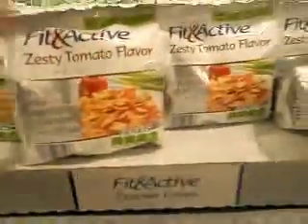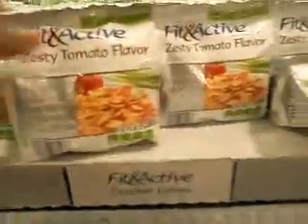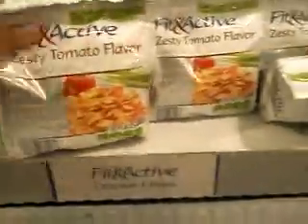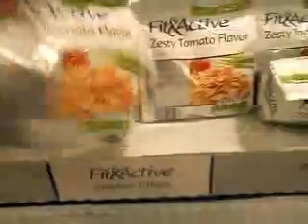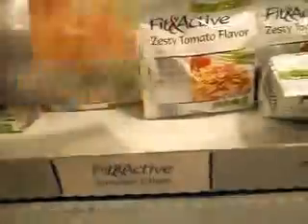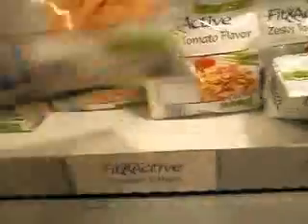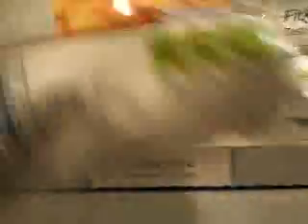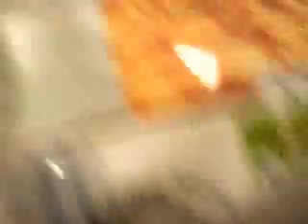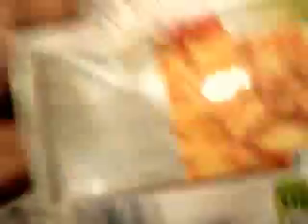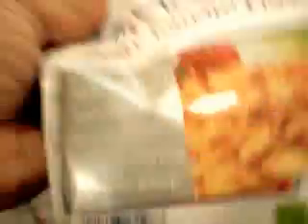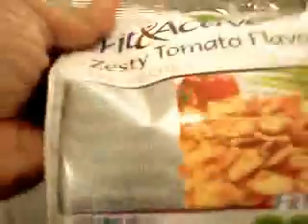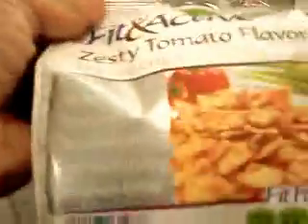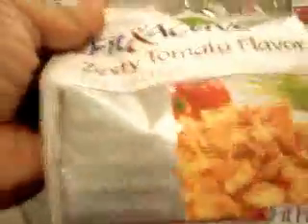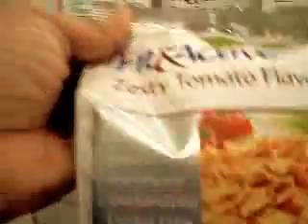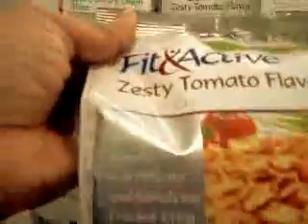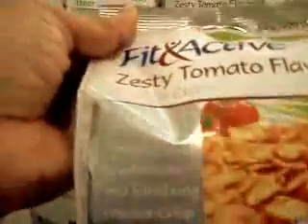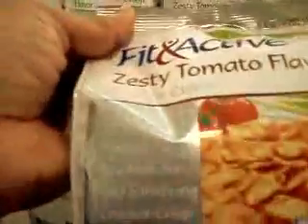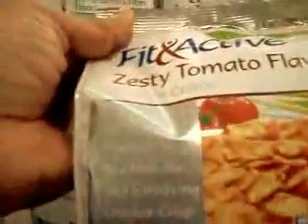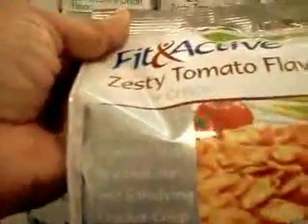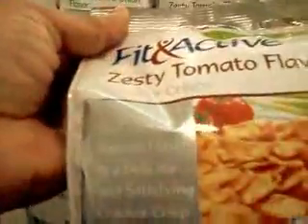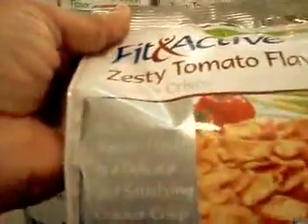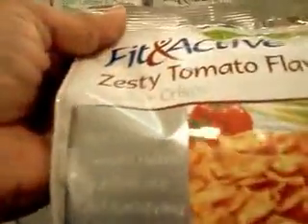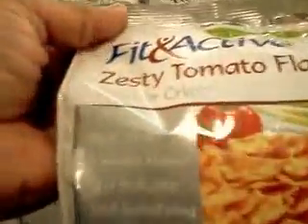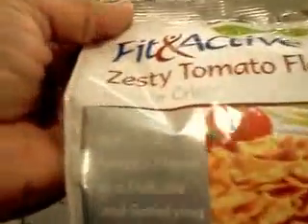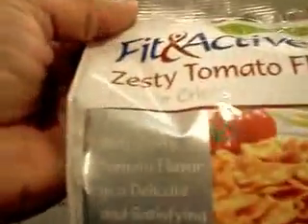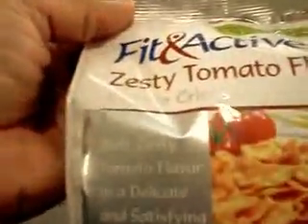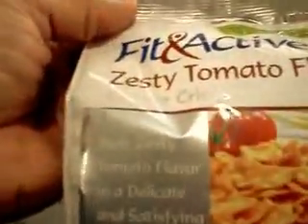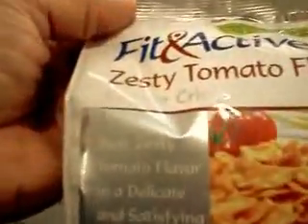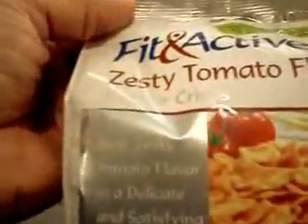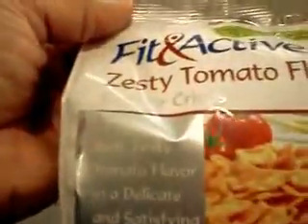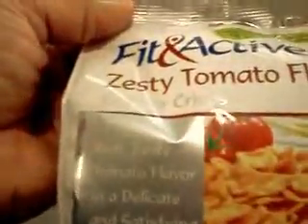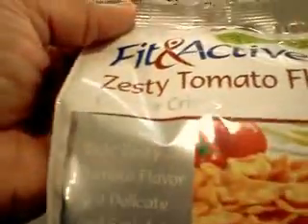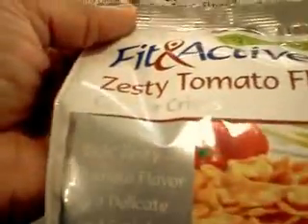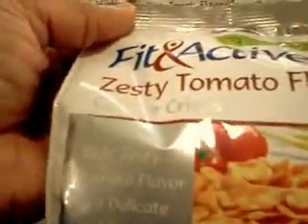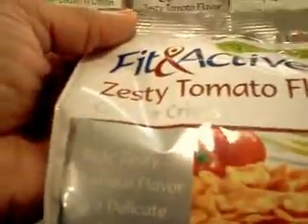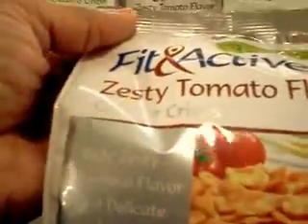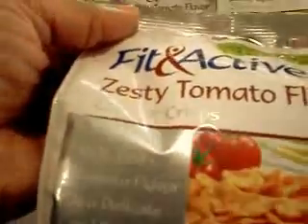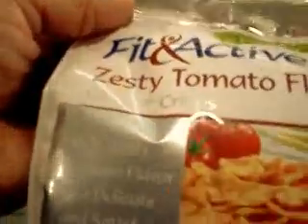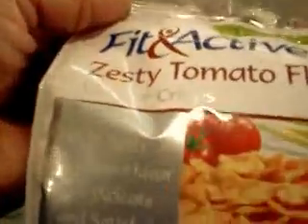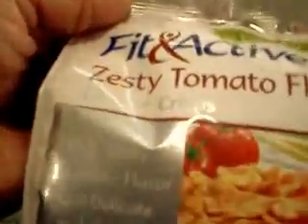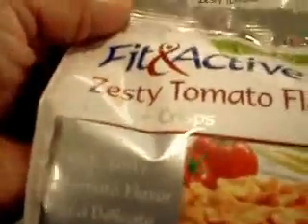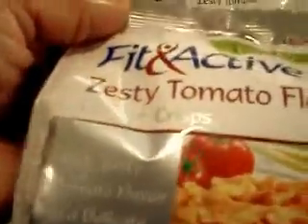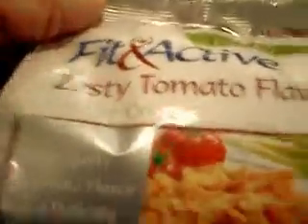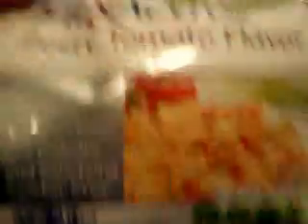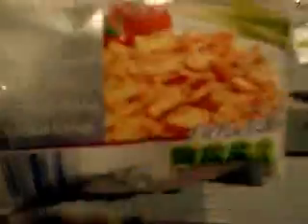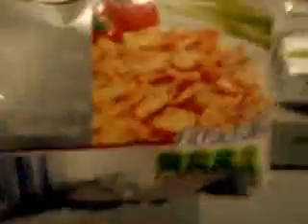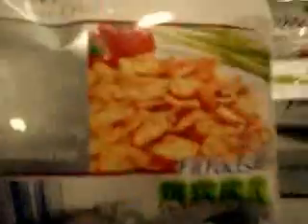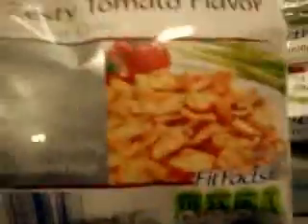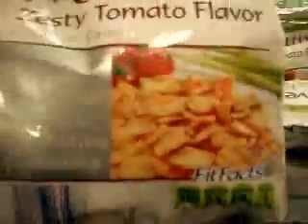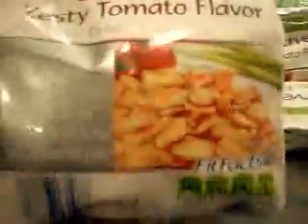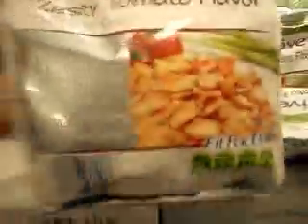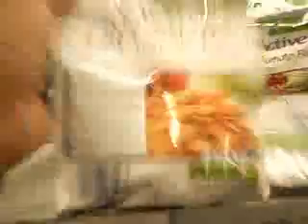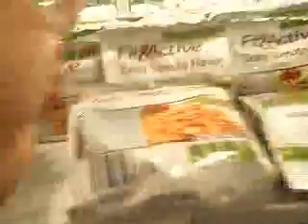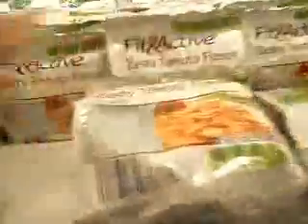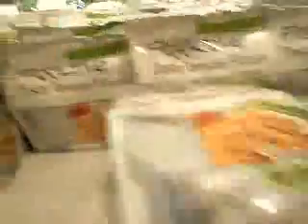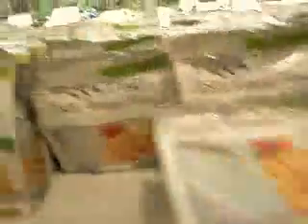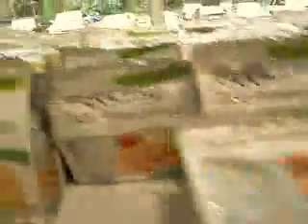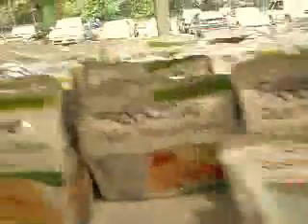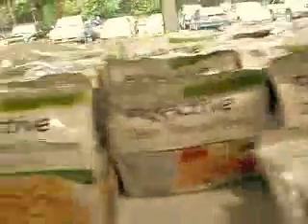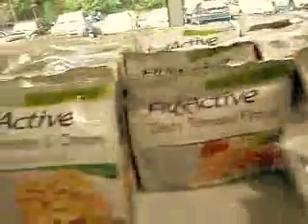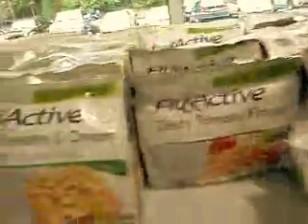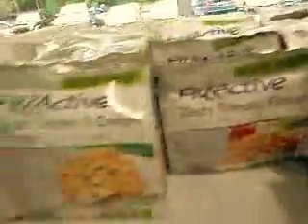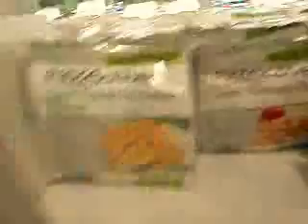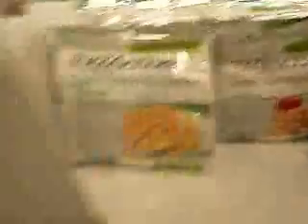These are little crackers, crisps. I would use these to put in a salad — just my take on it. Different flavors of sour cream.